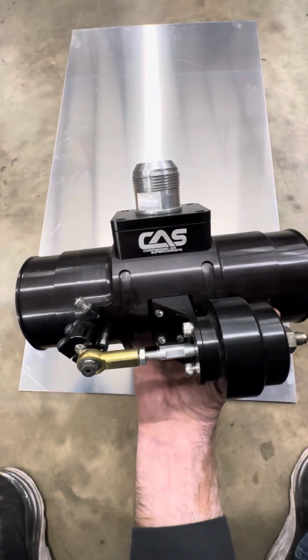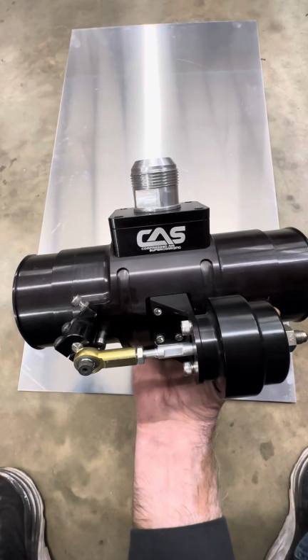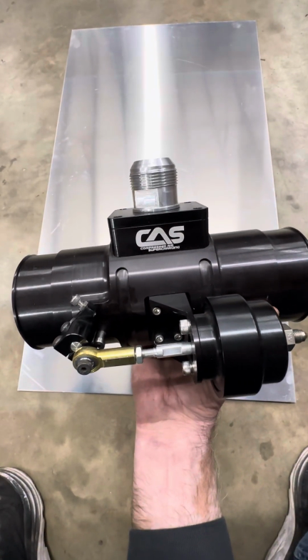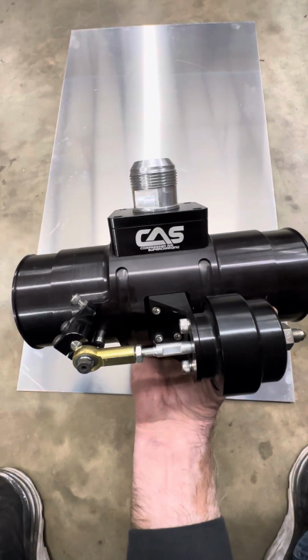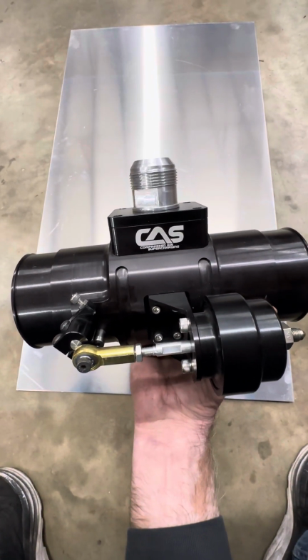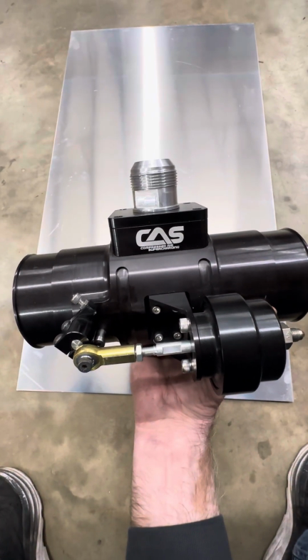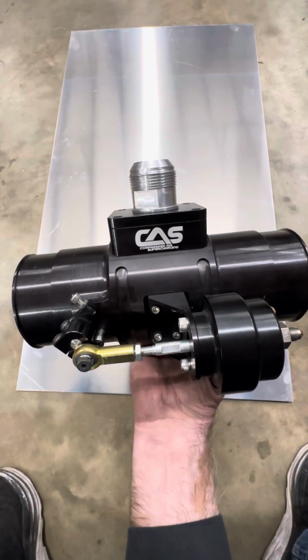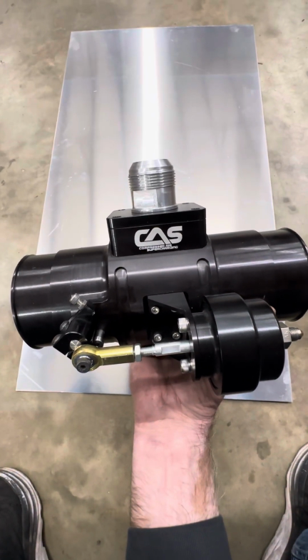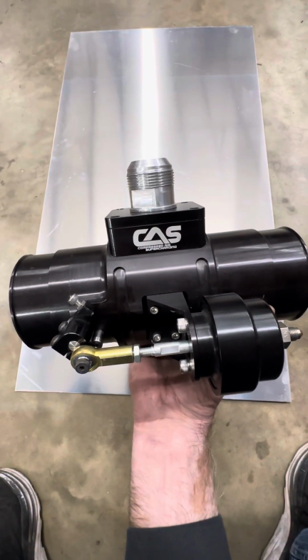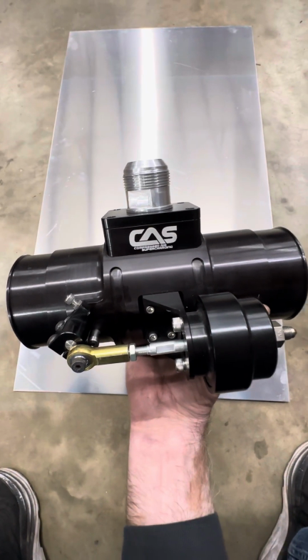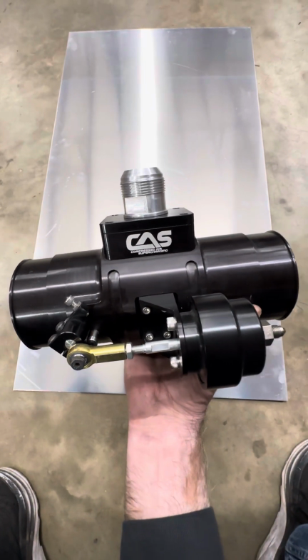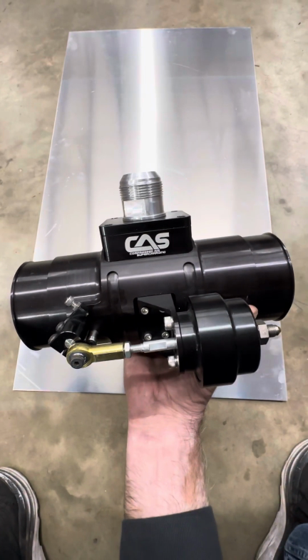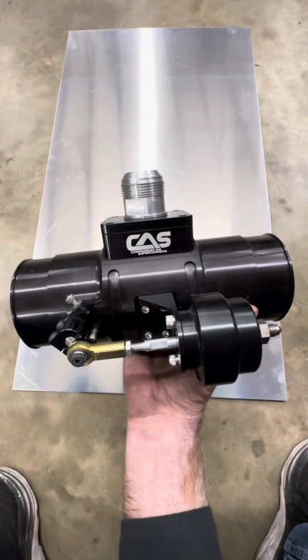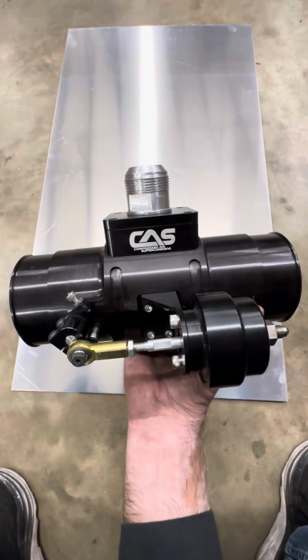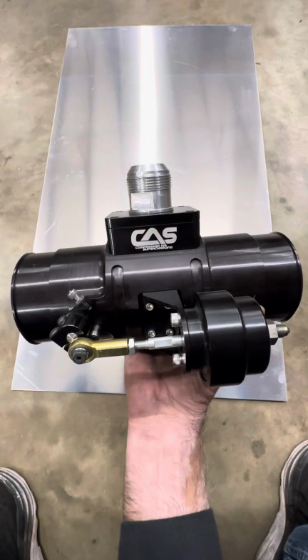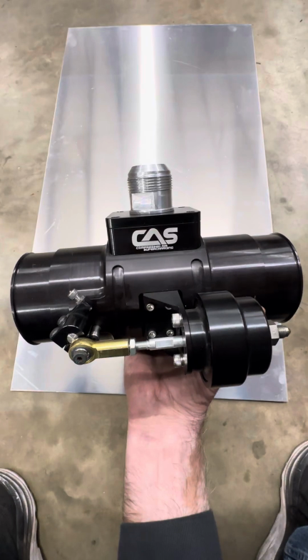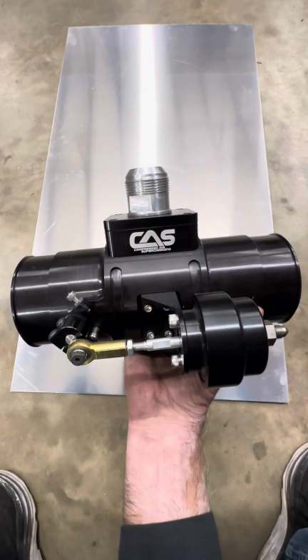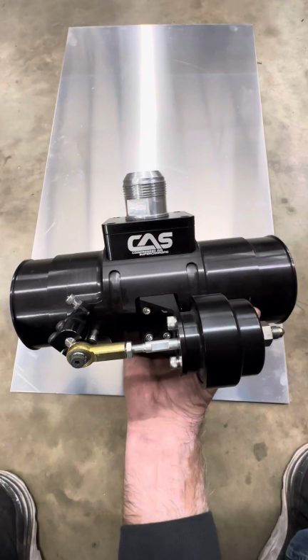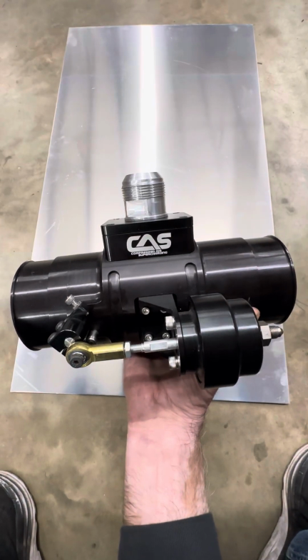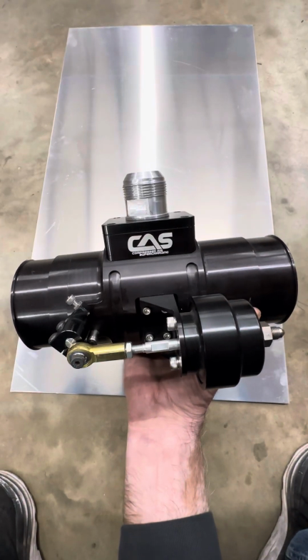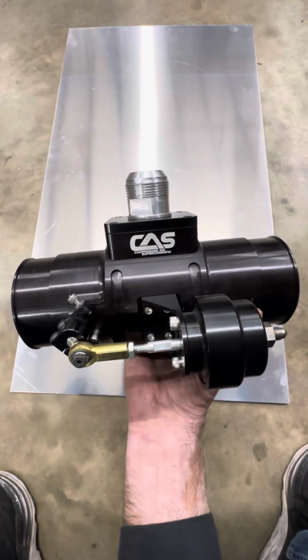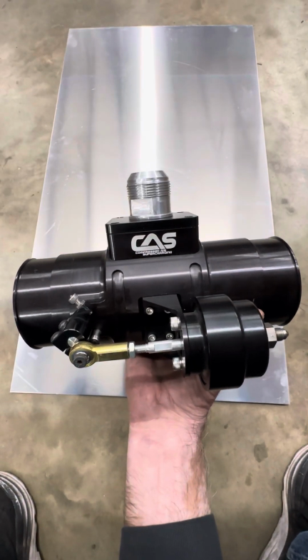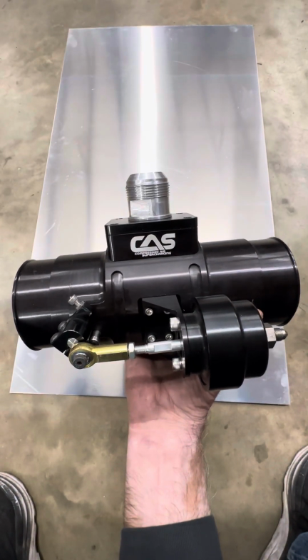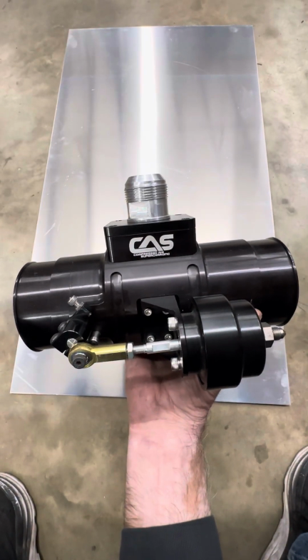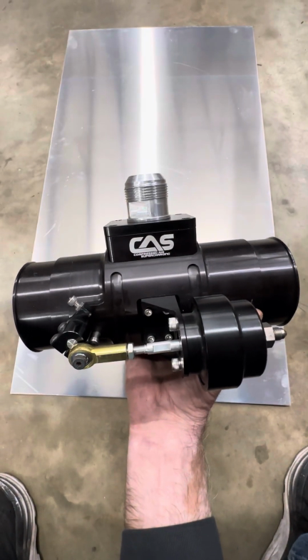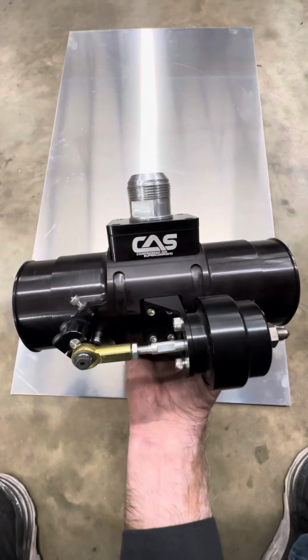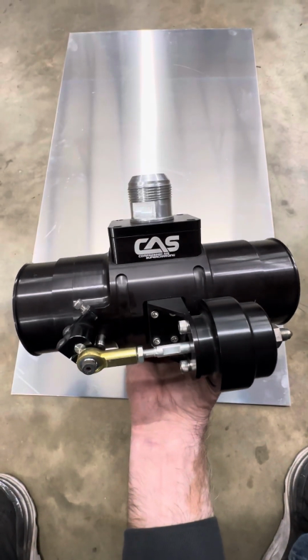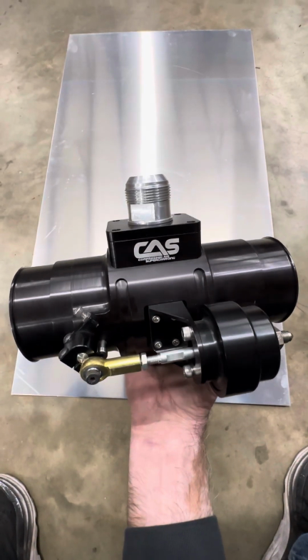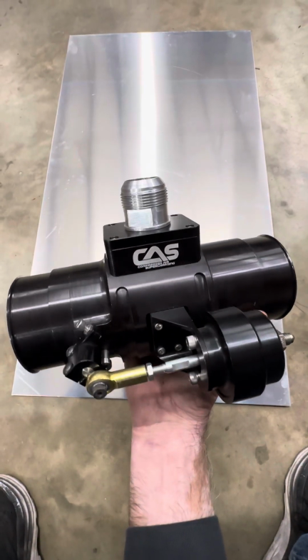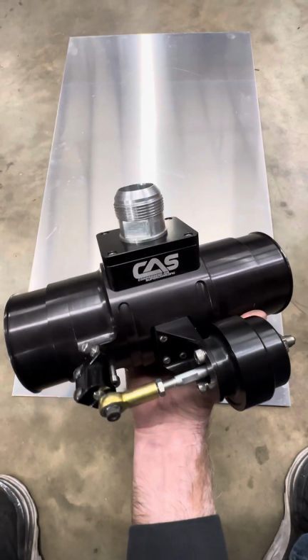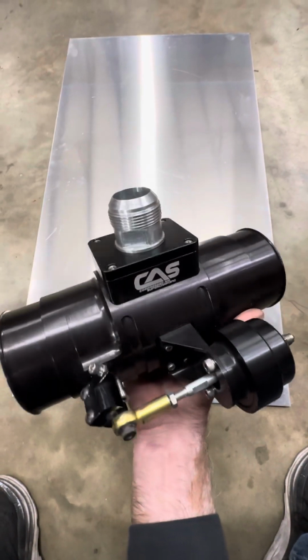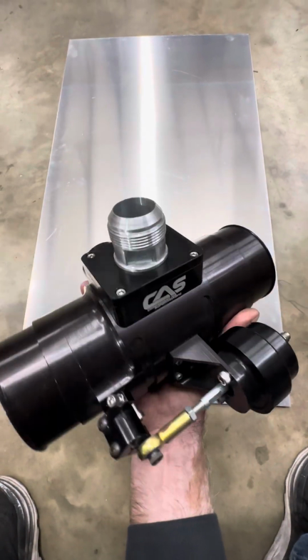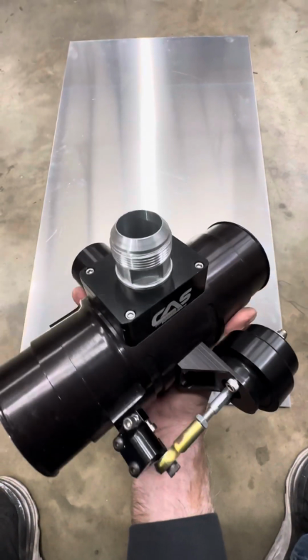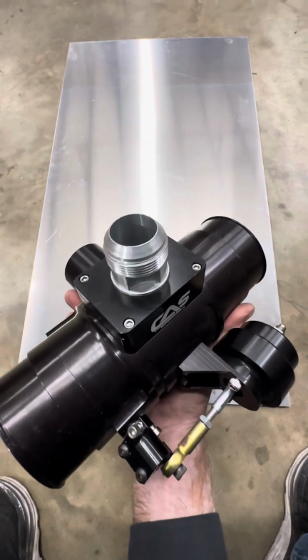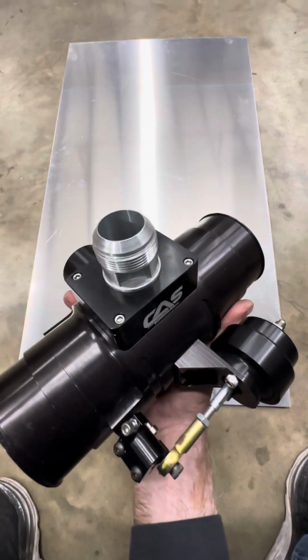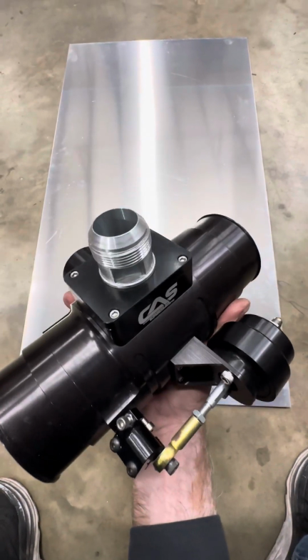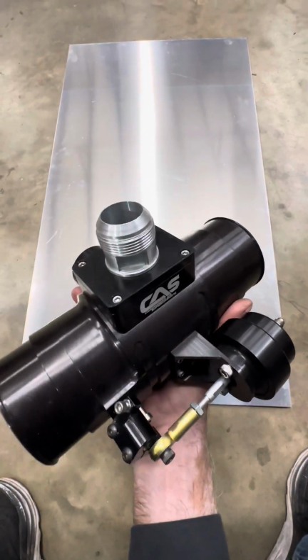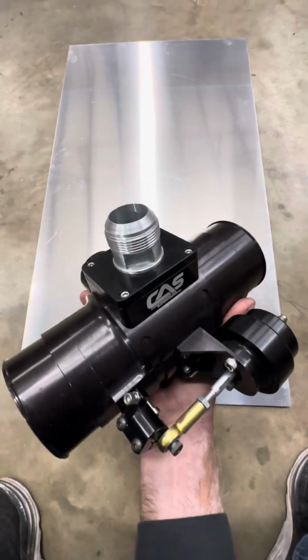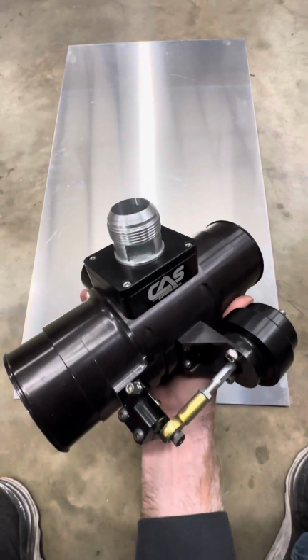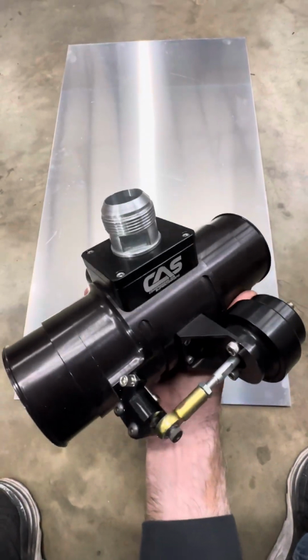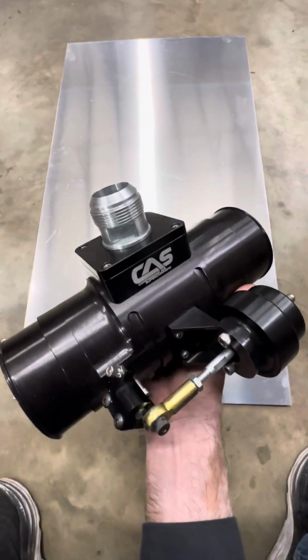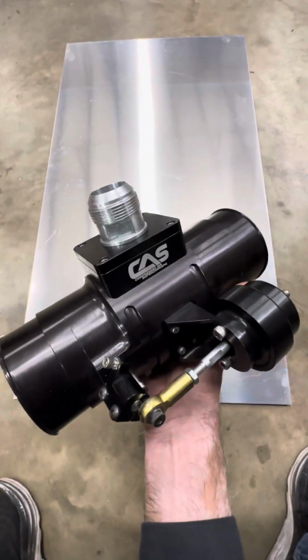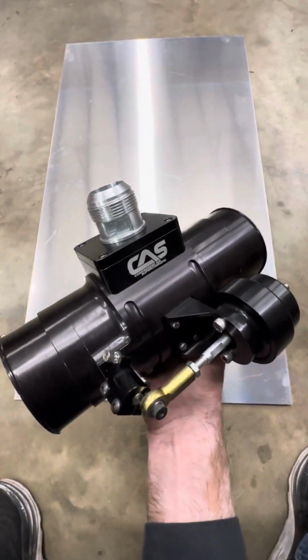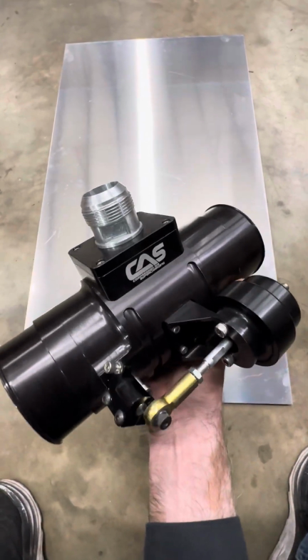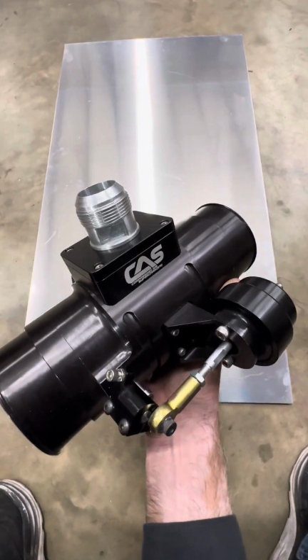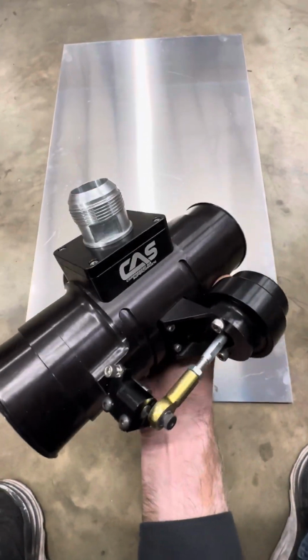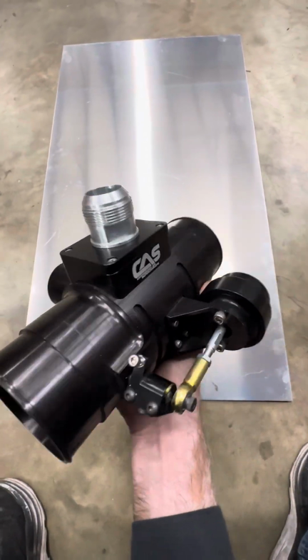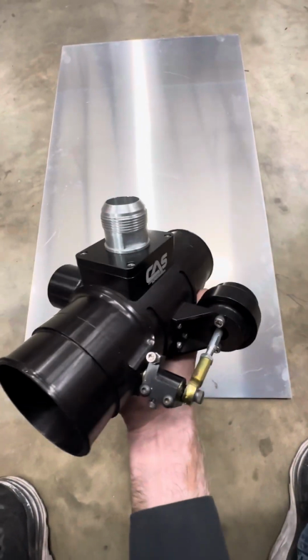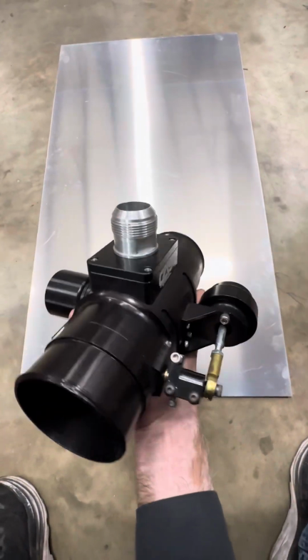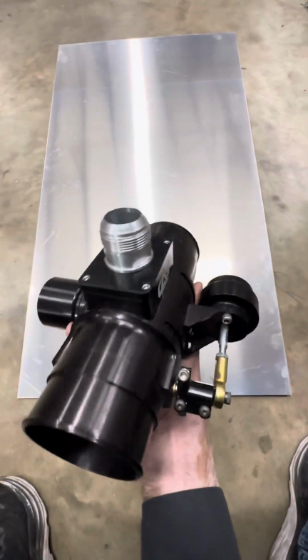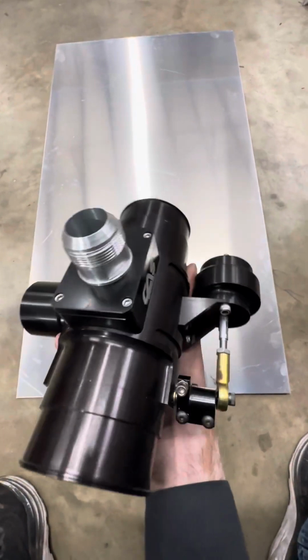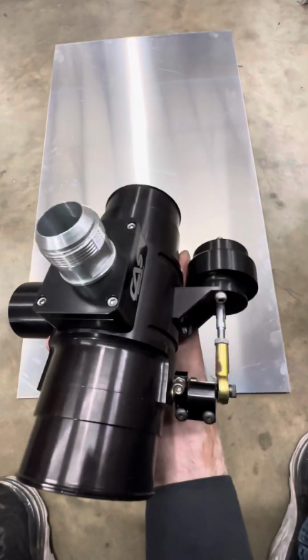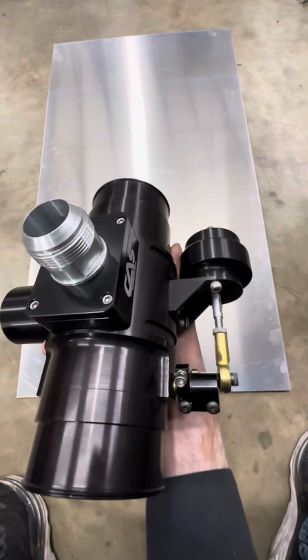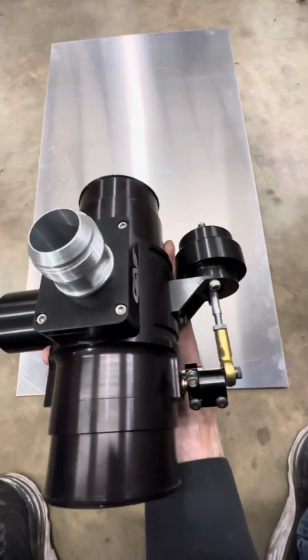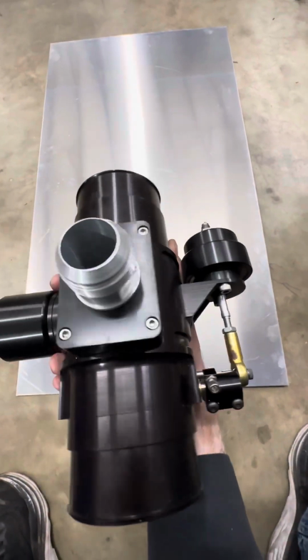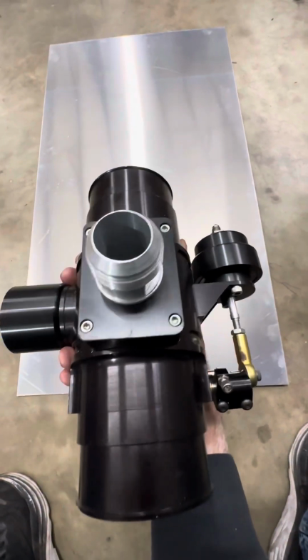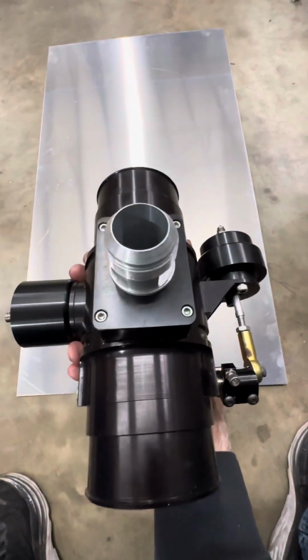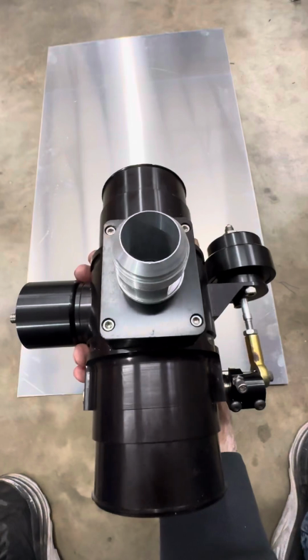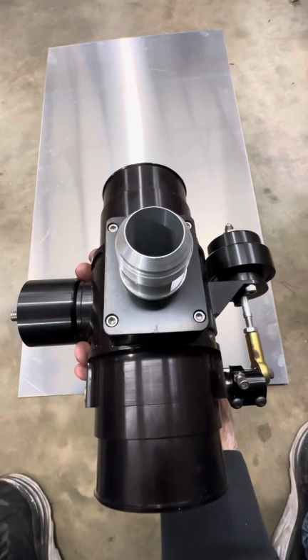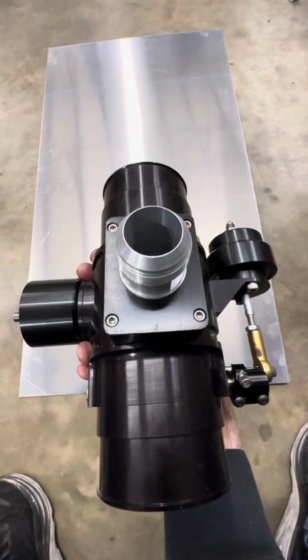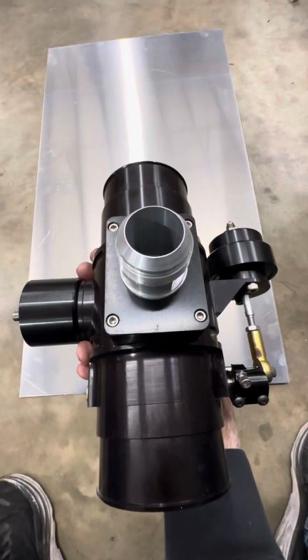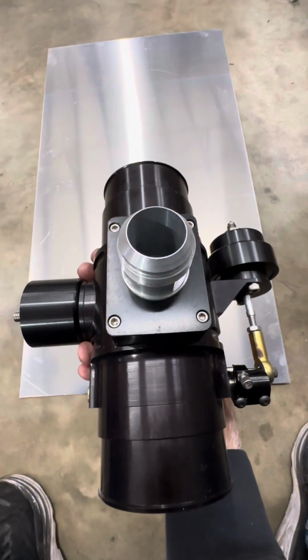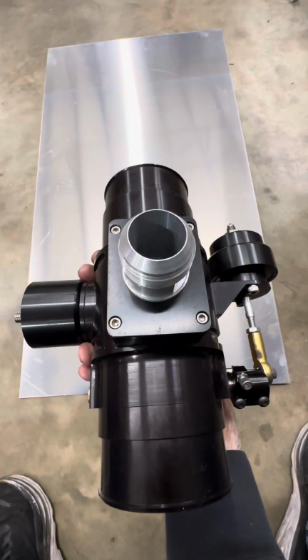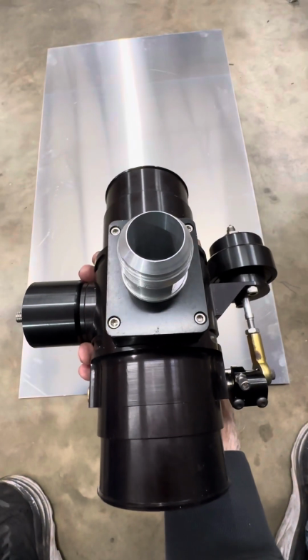The one that Tina runs on her truck is a dual inlet — it's a five inch, very similar to this one.